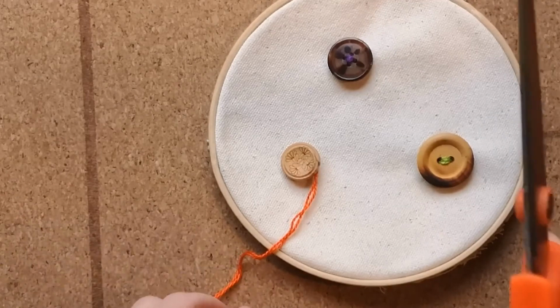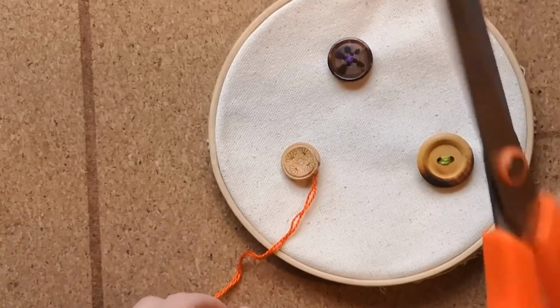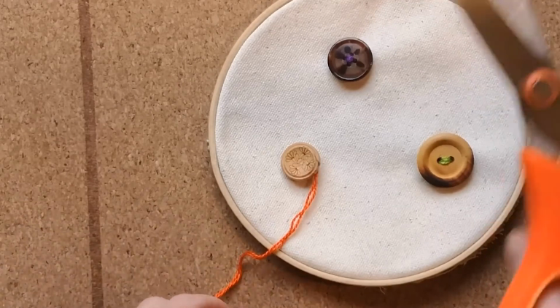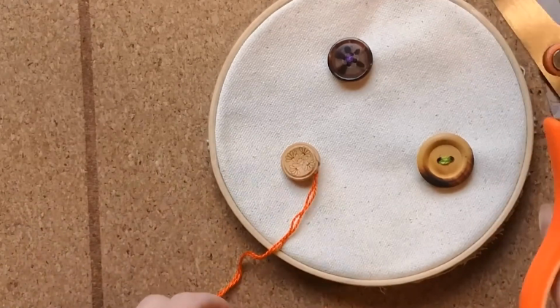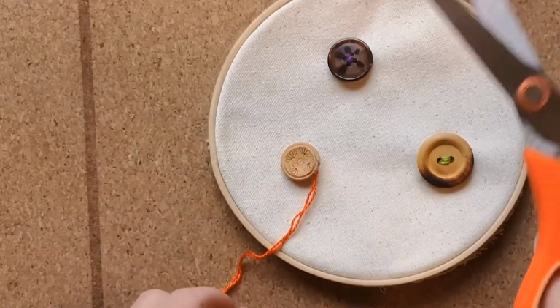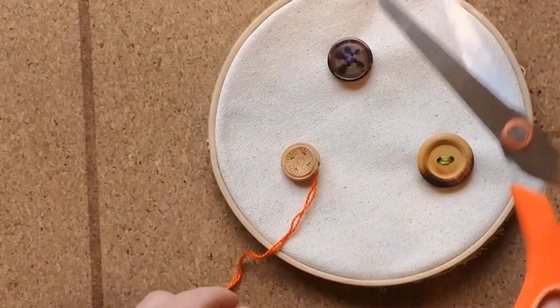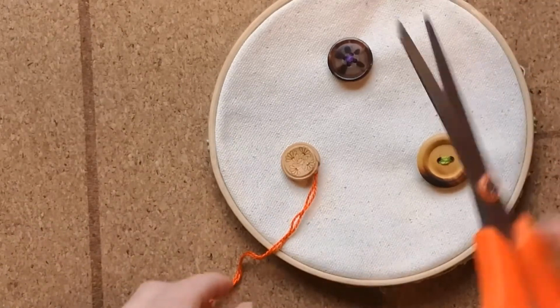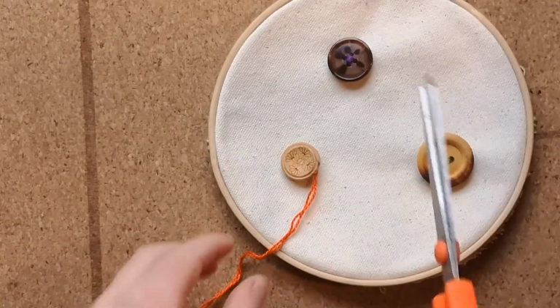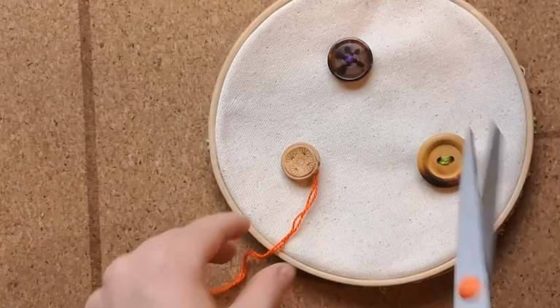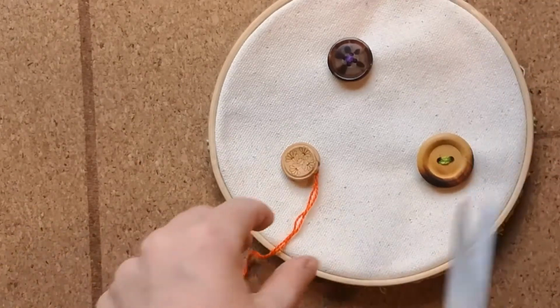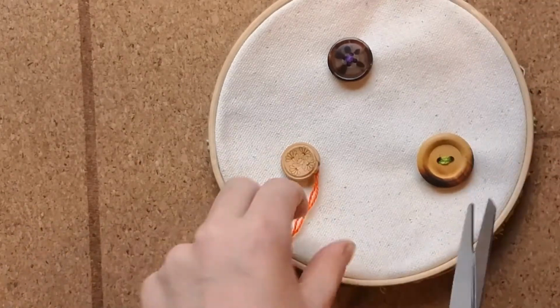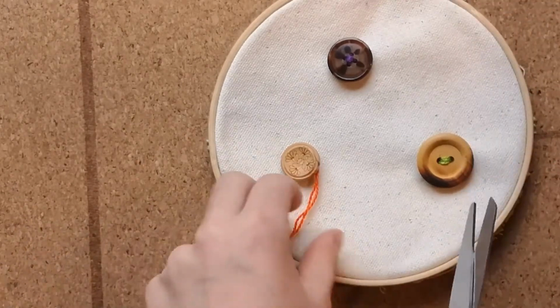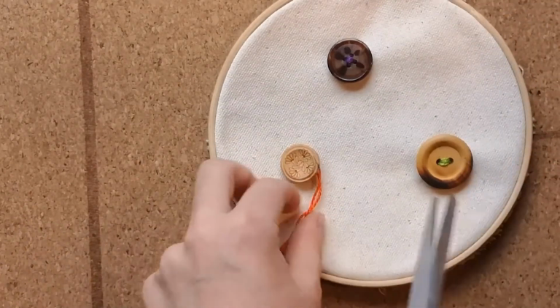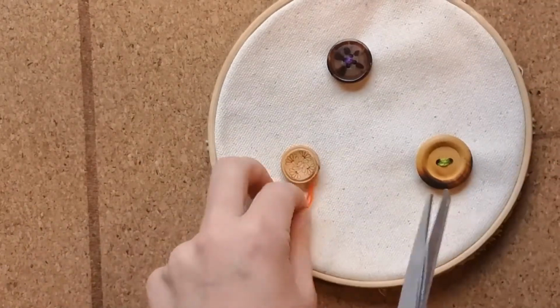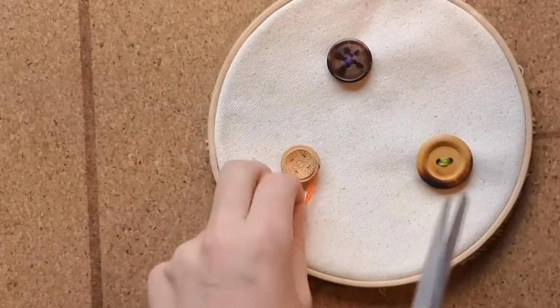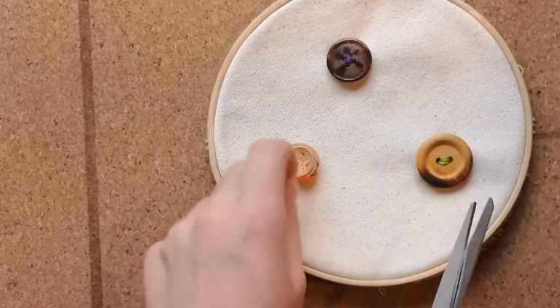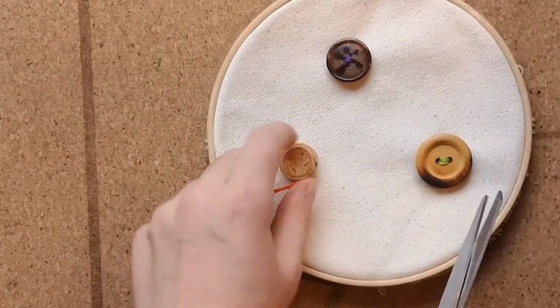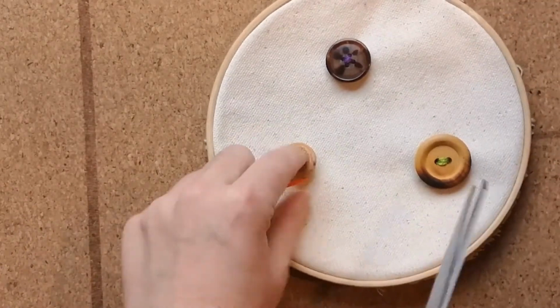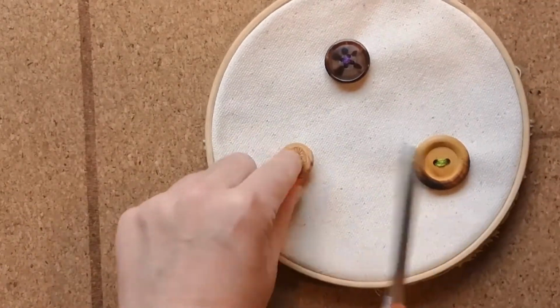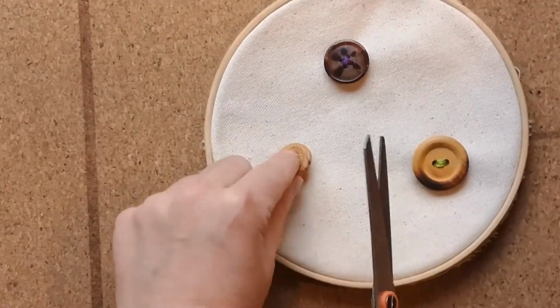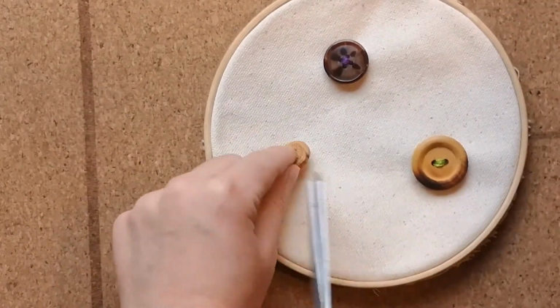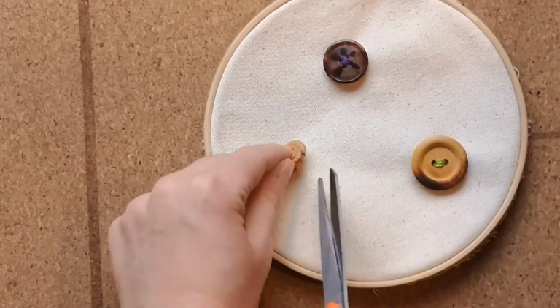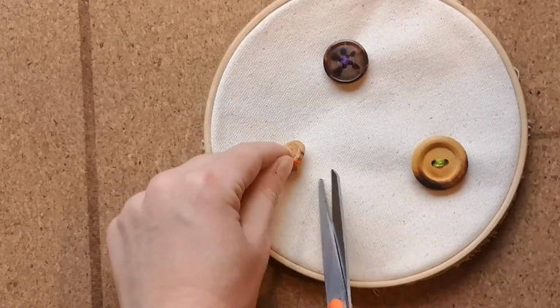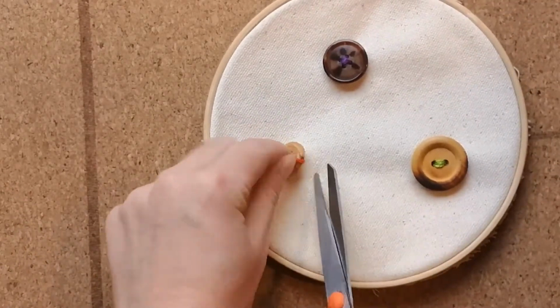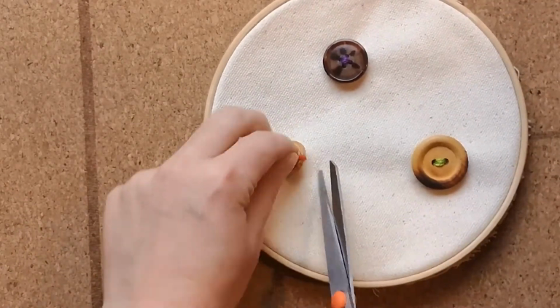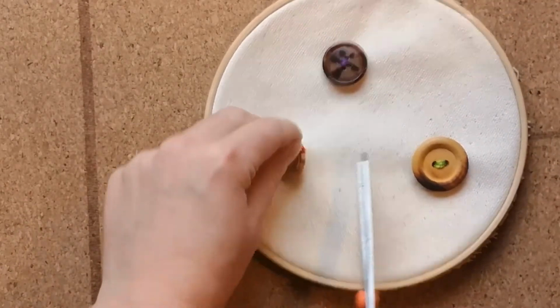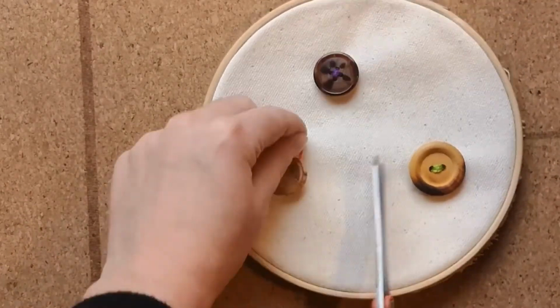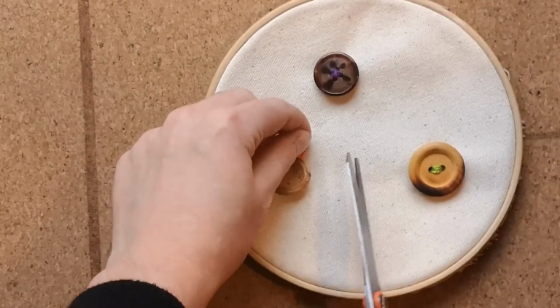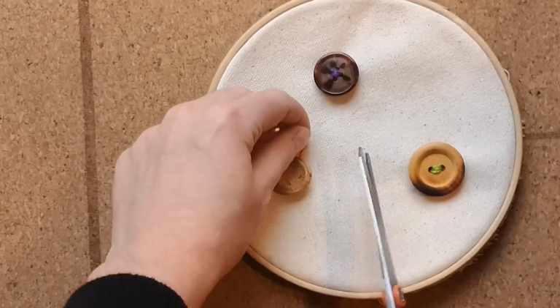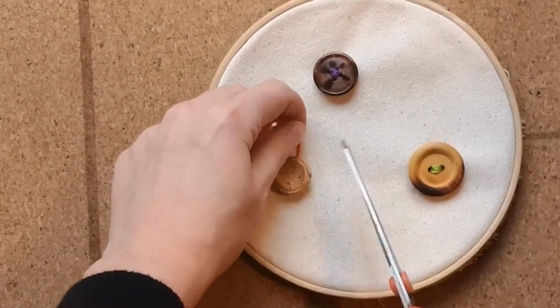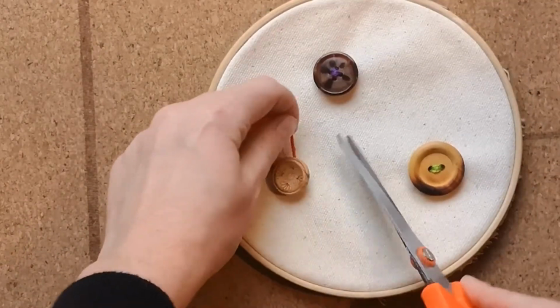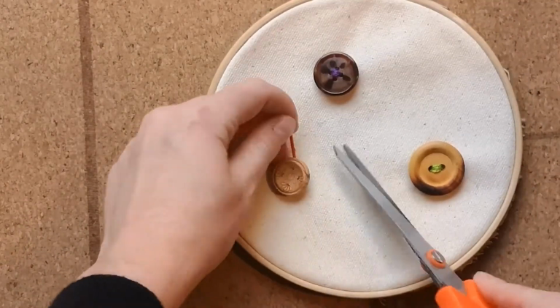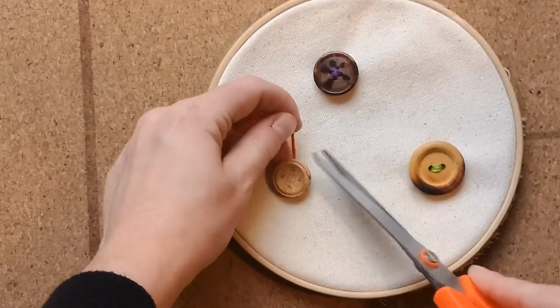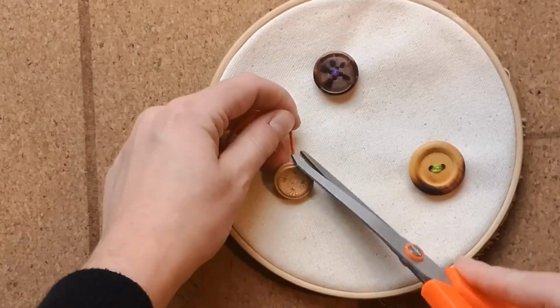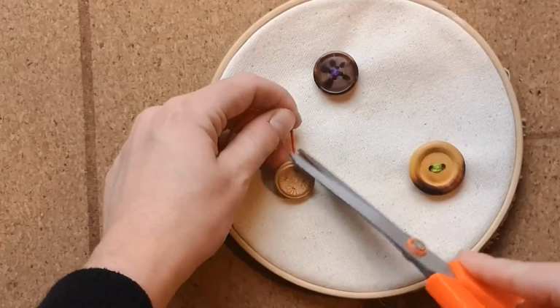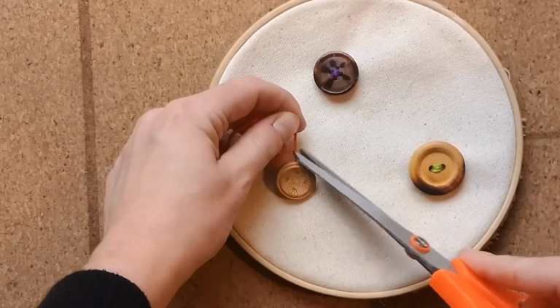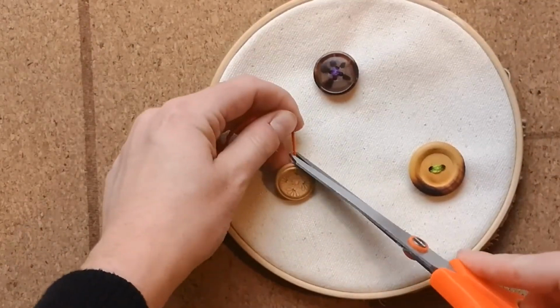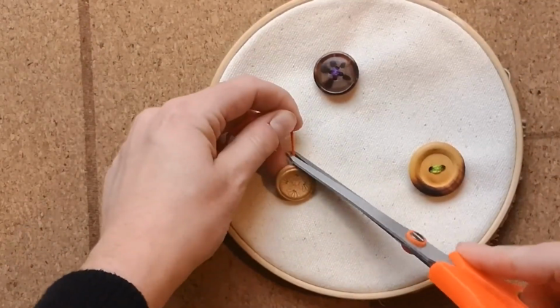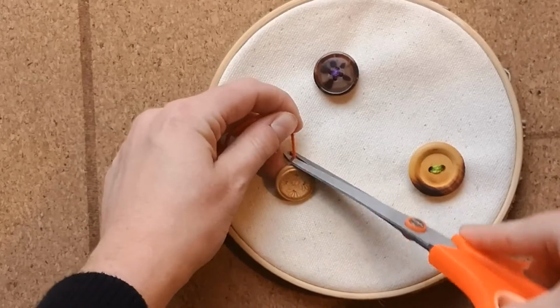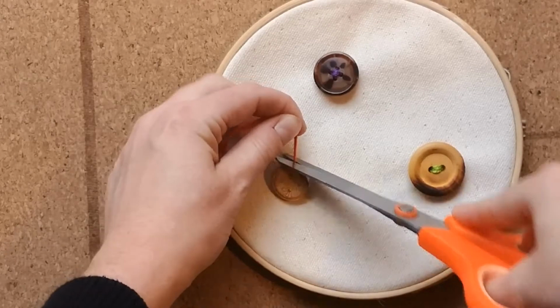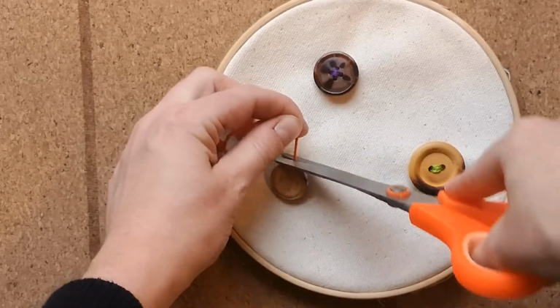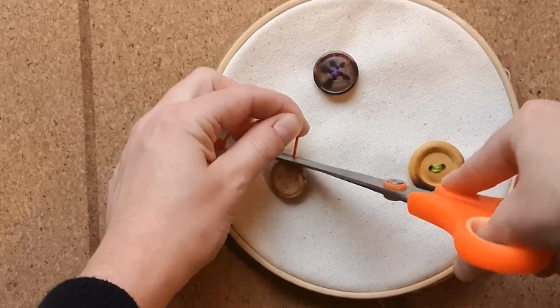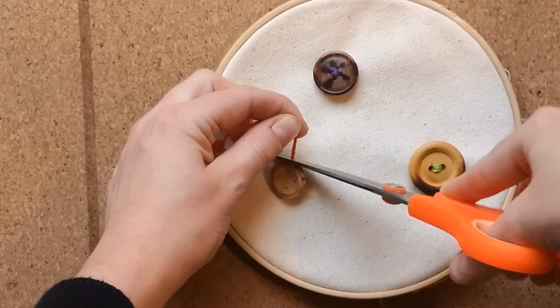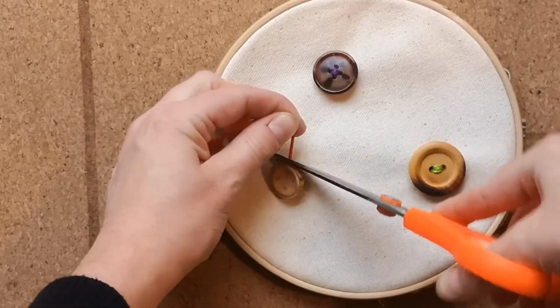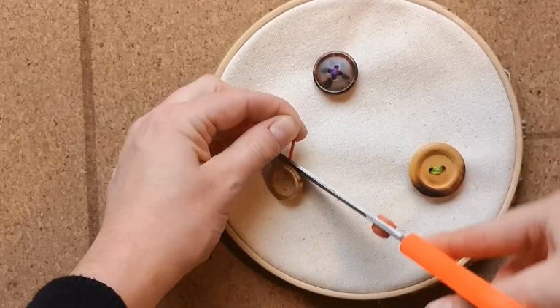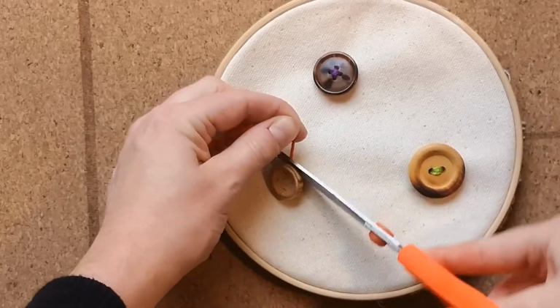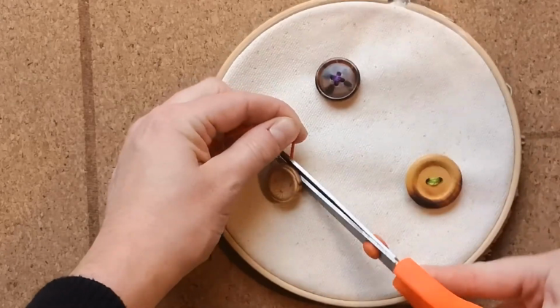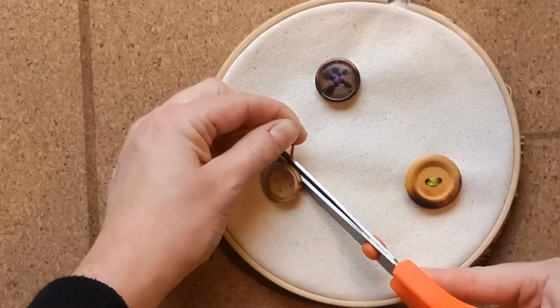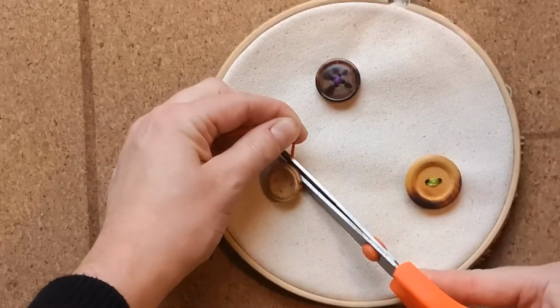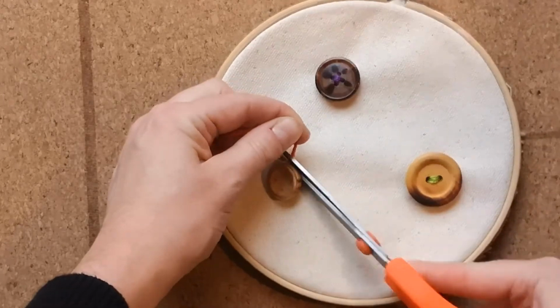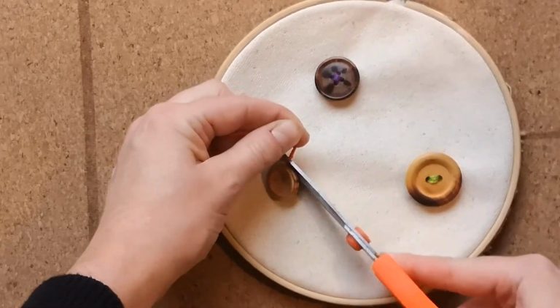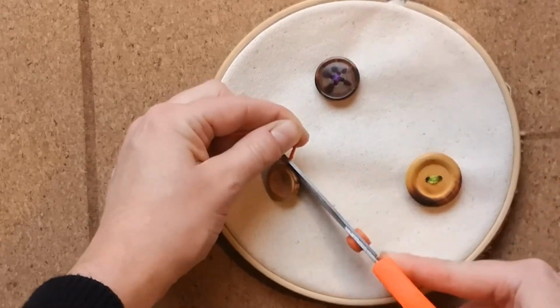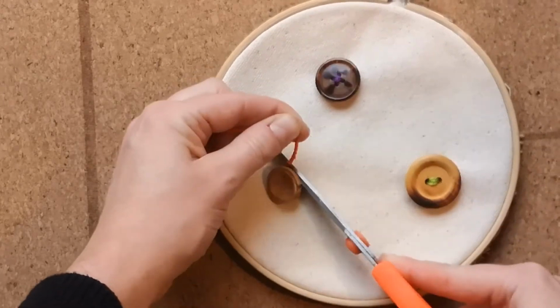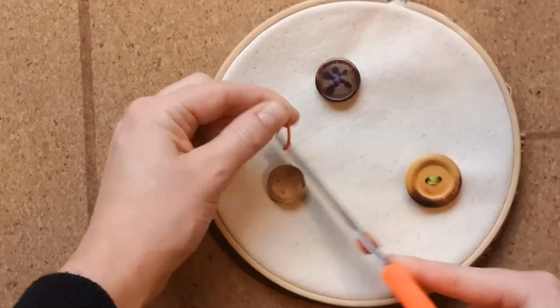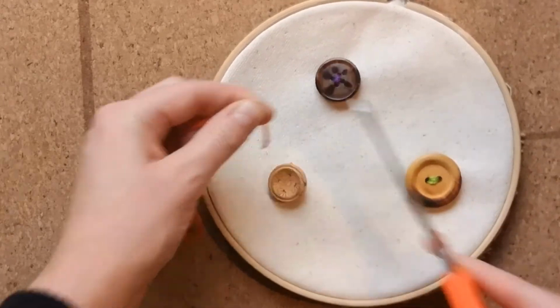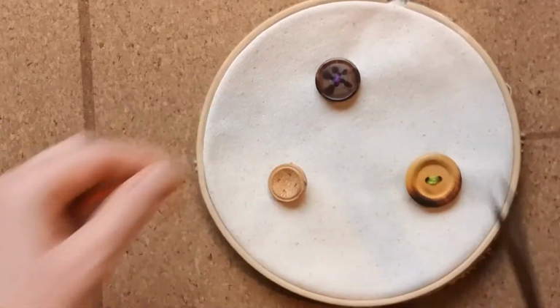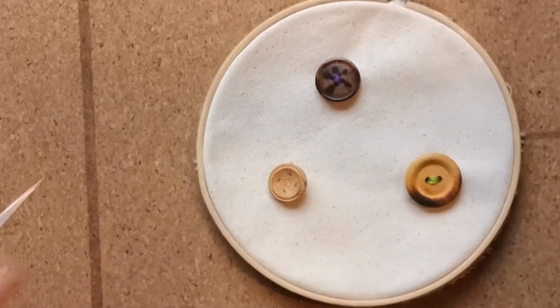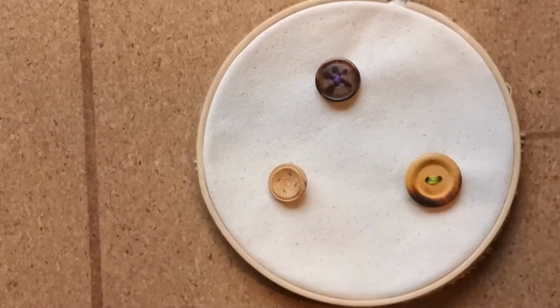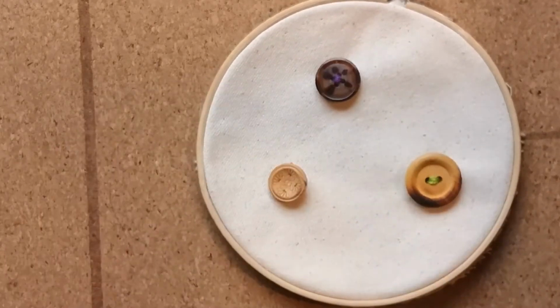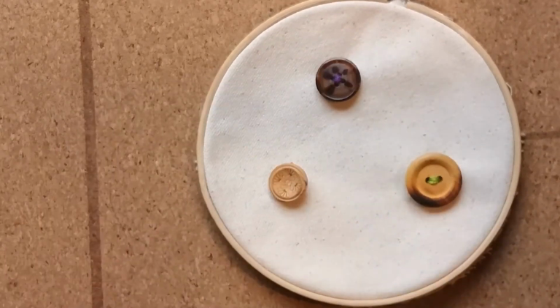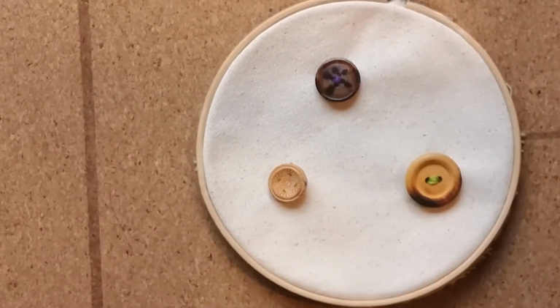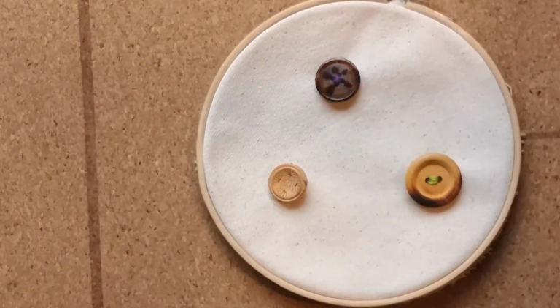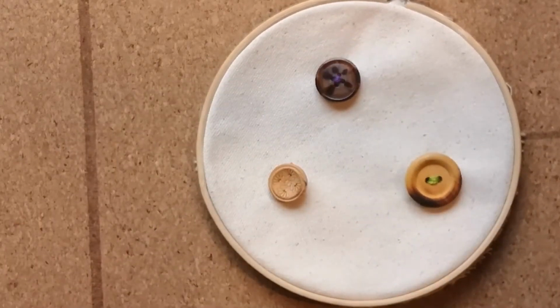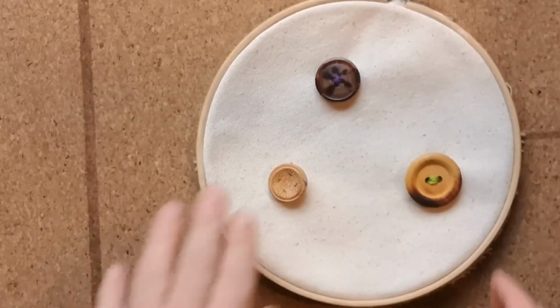Trim off your loose ends. And there you have it — our trifecta of sewn buttons is complete.